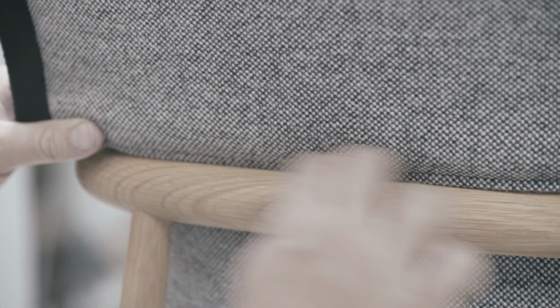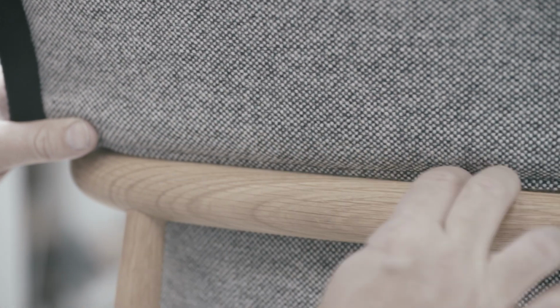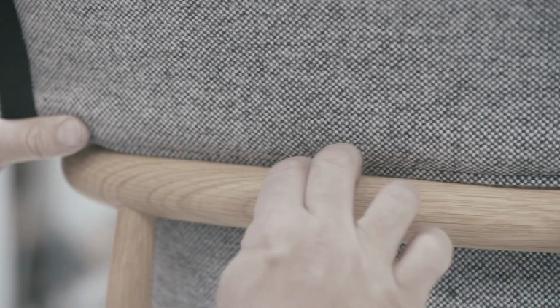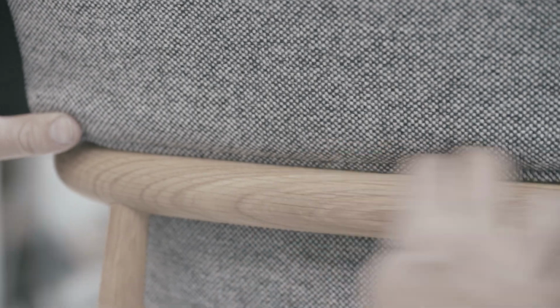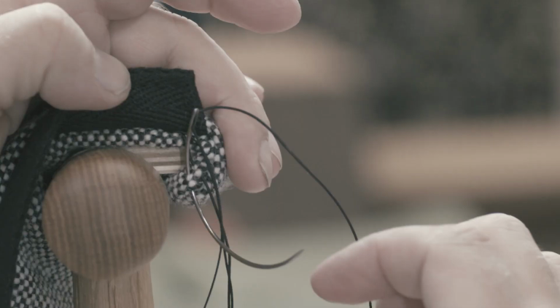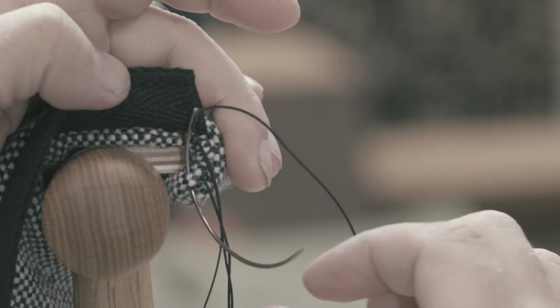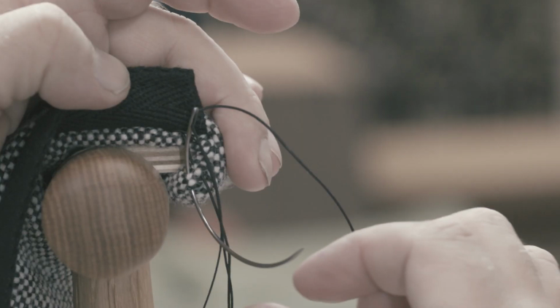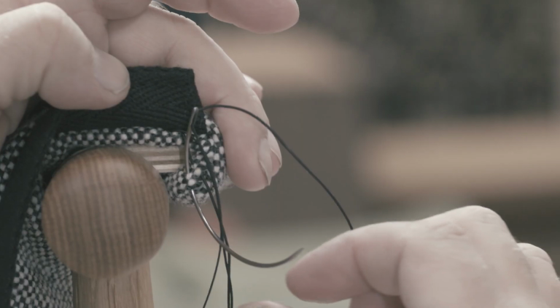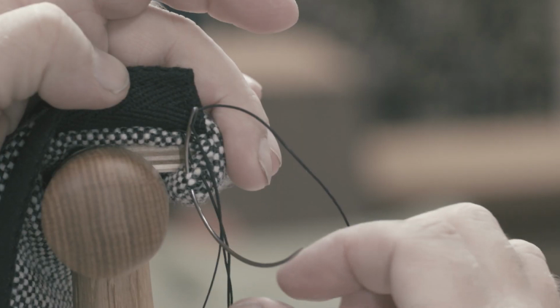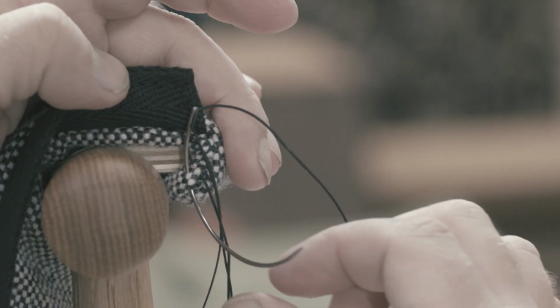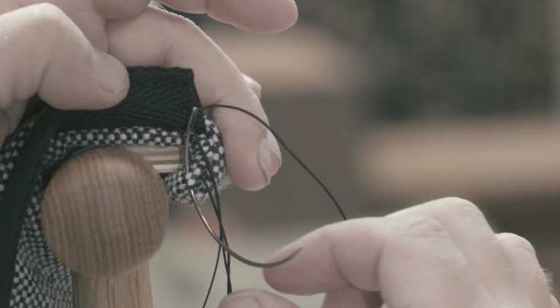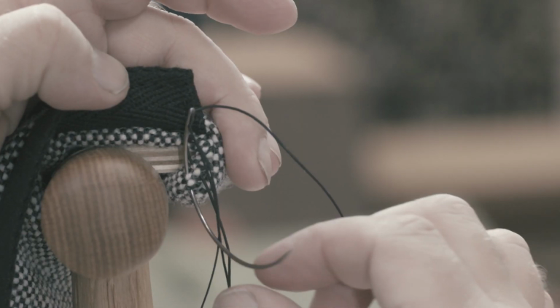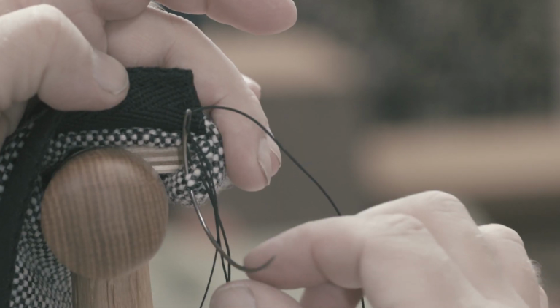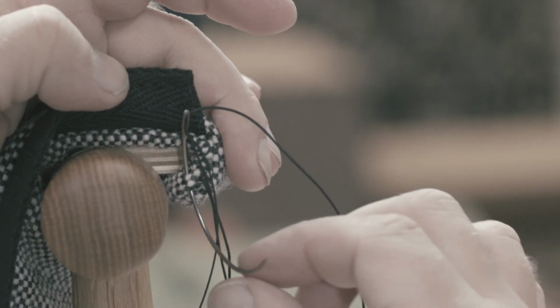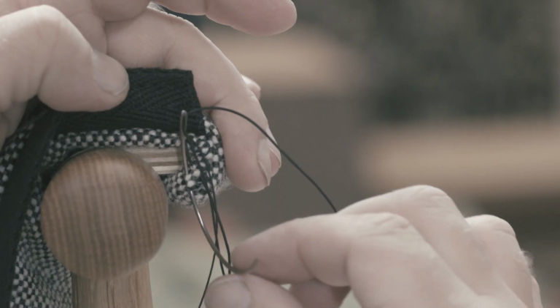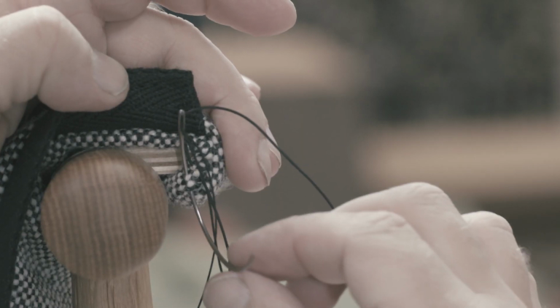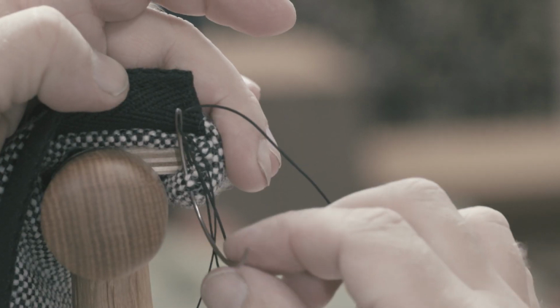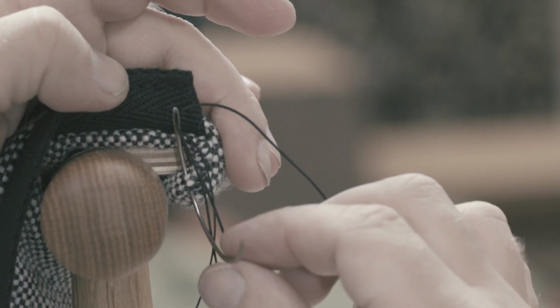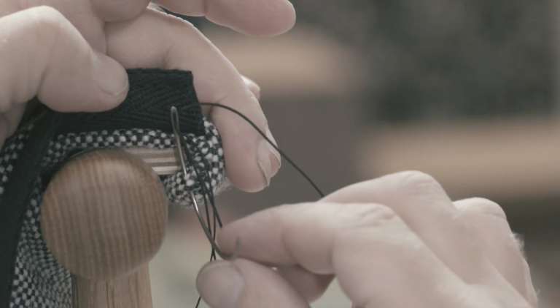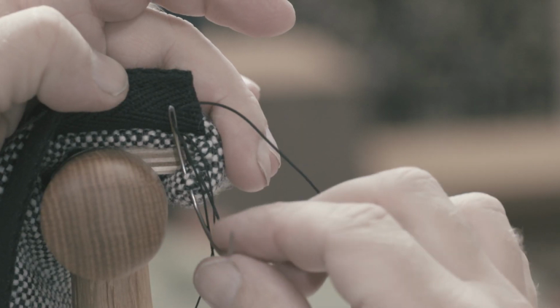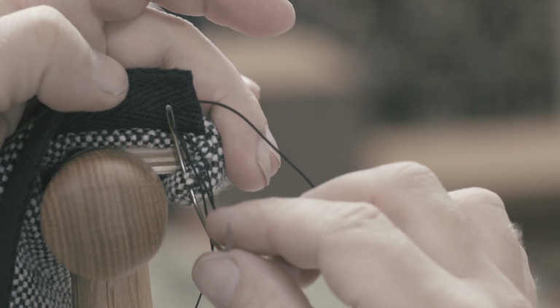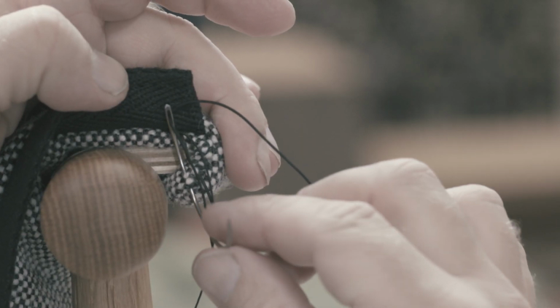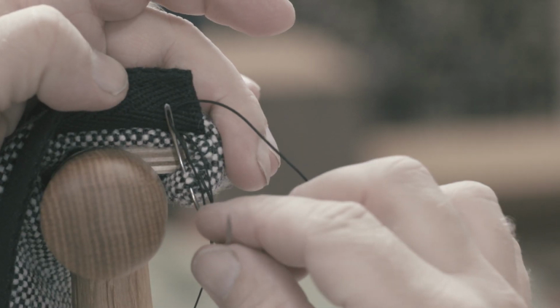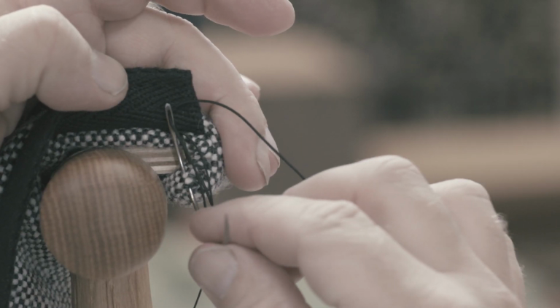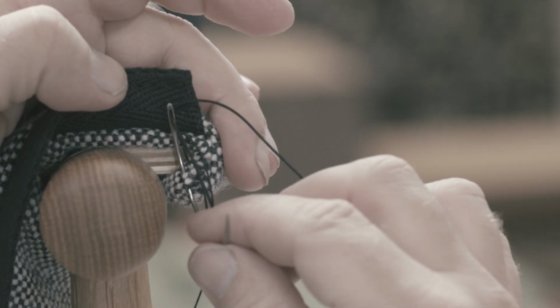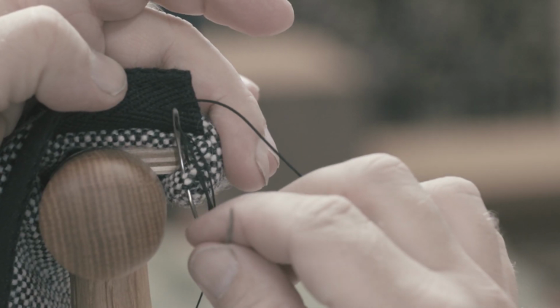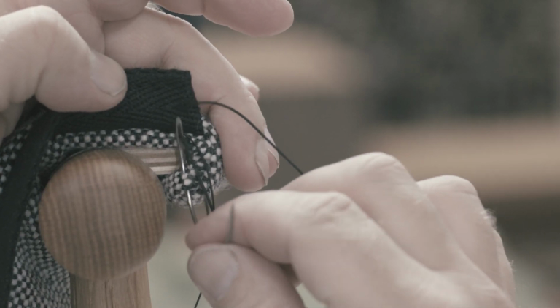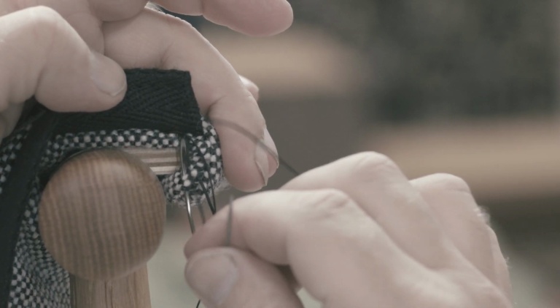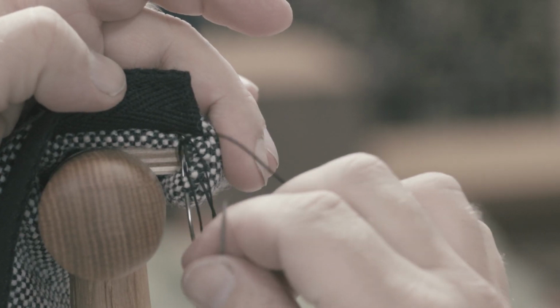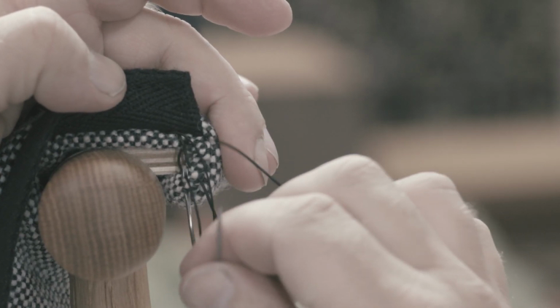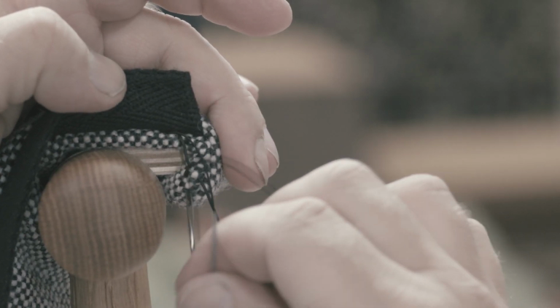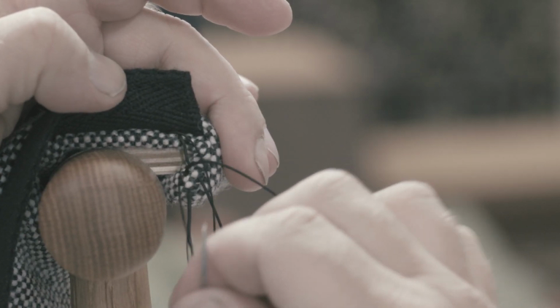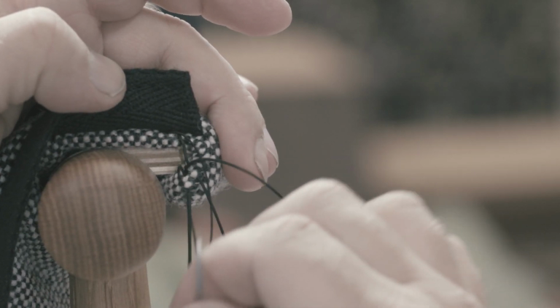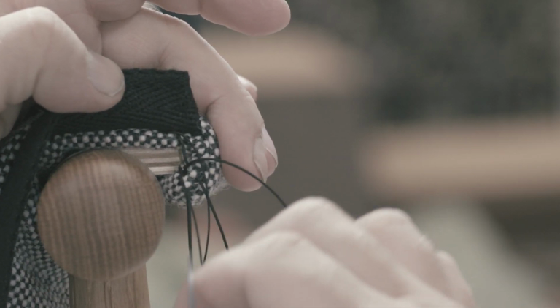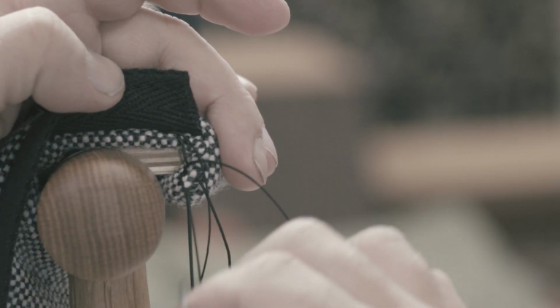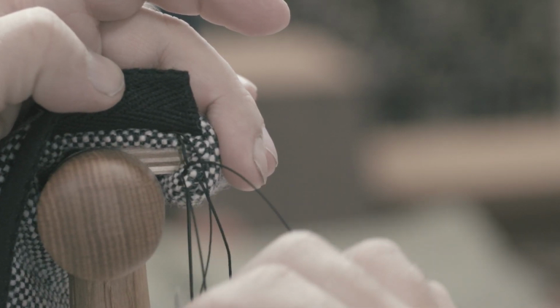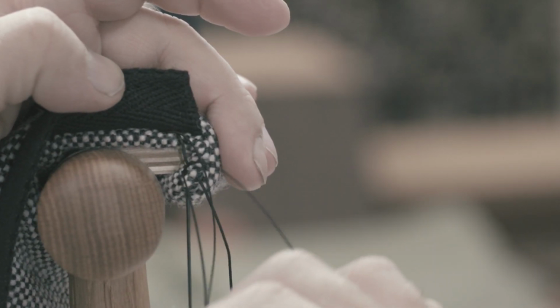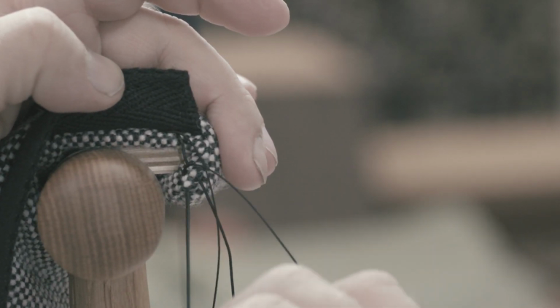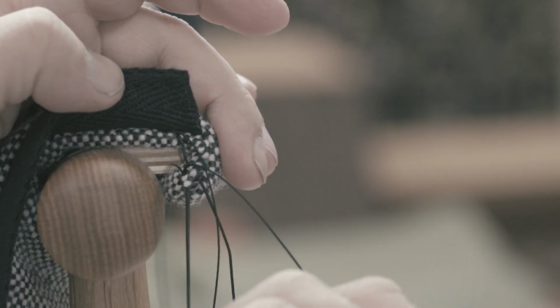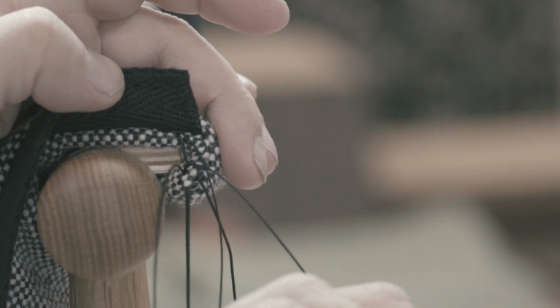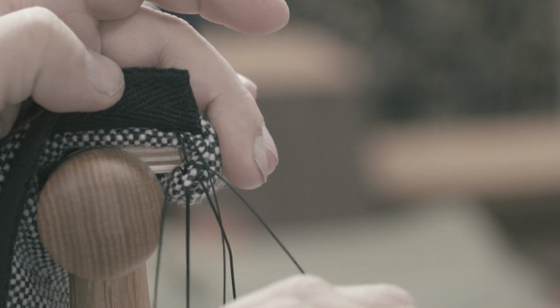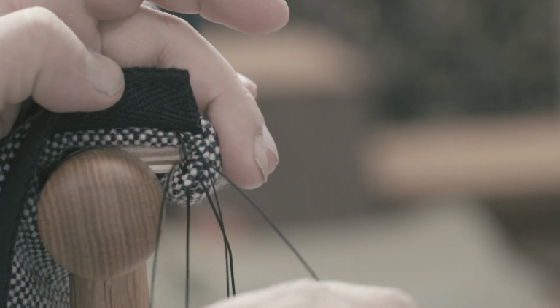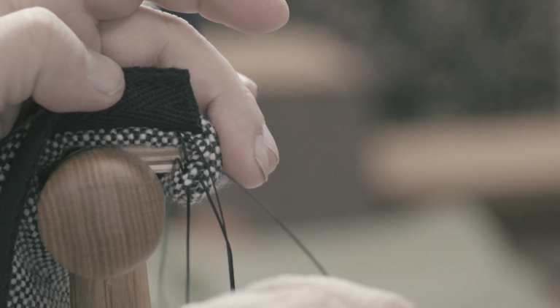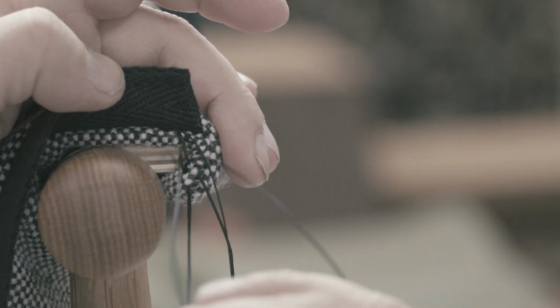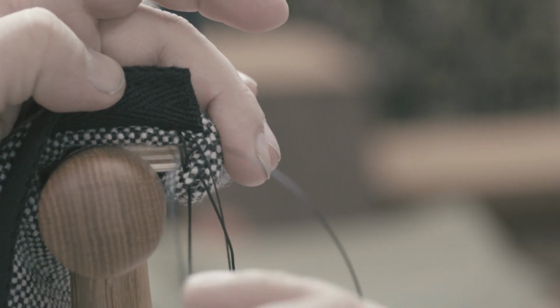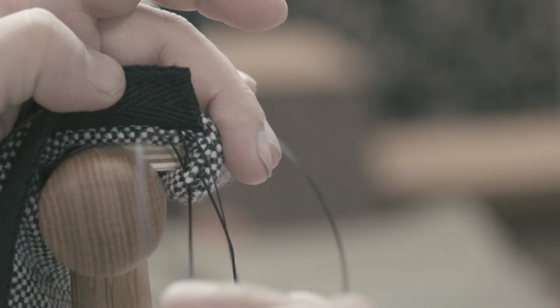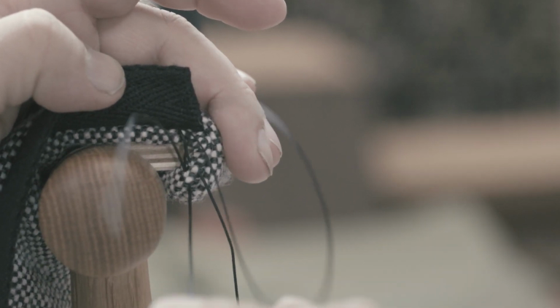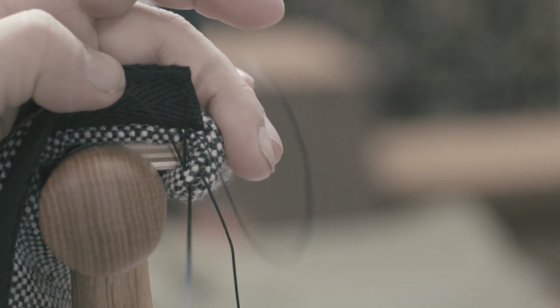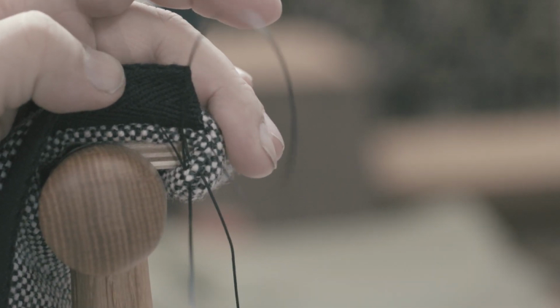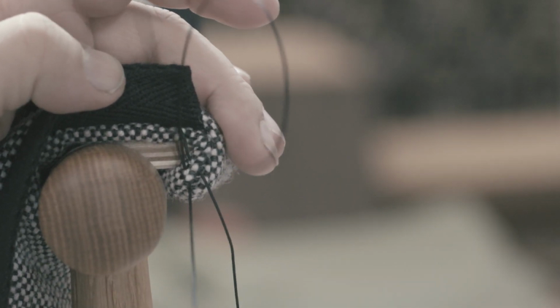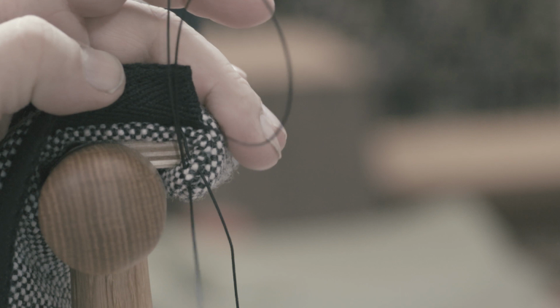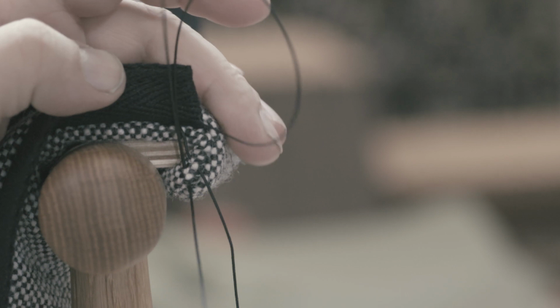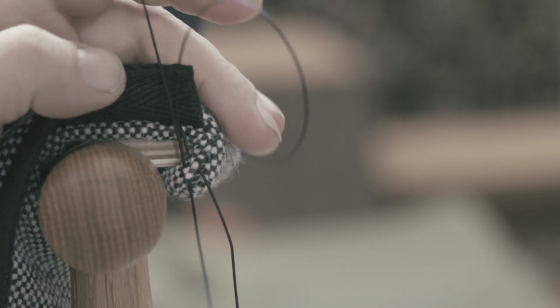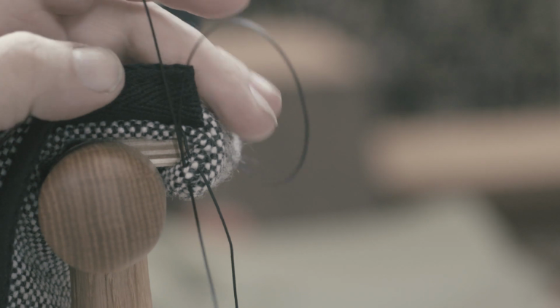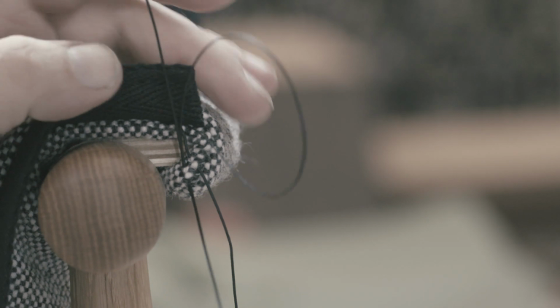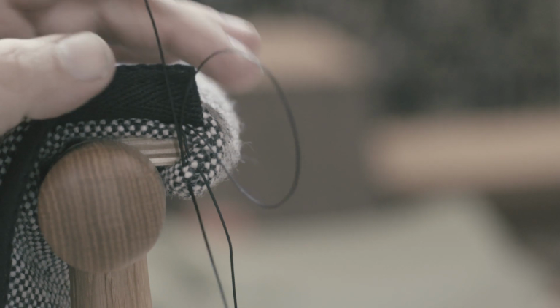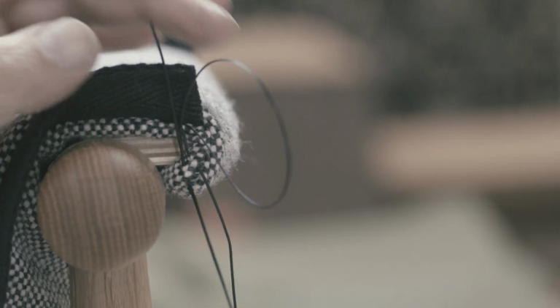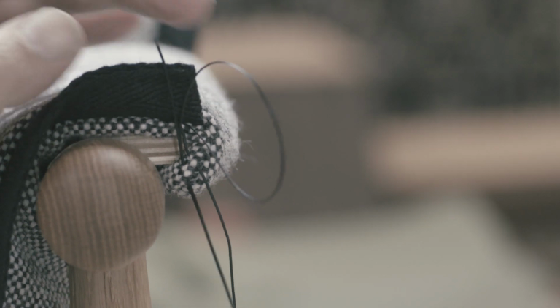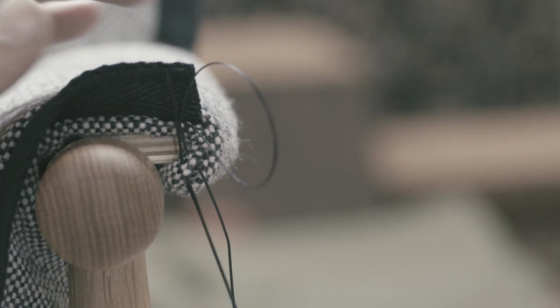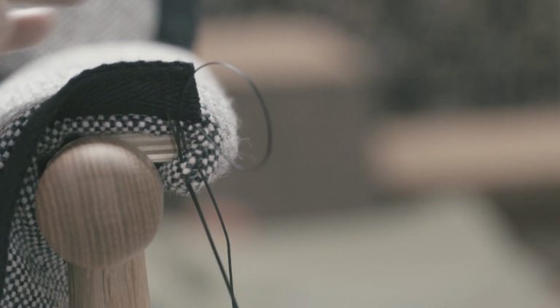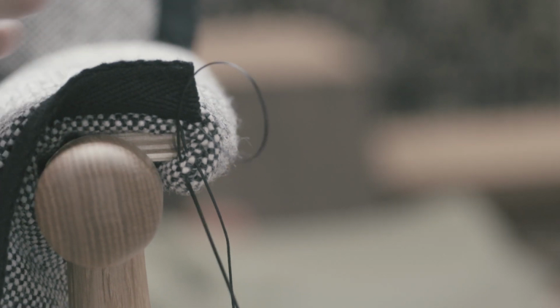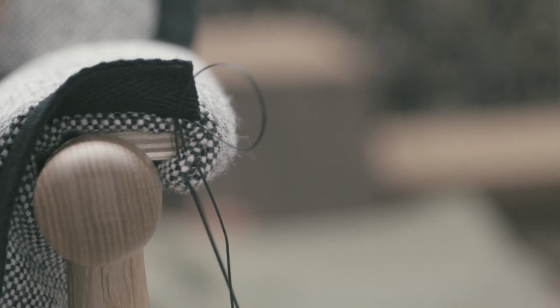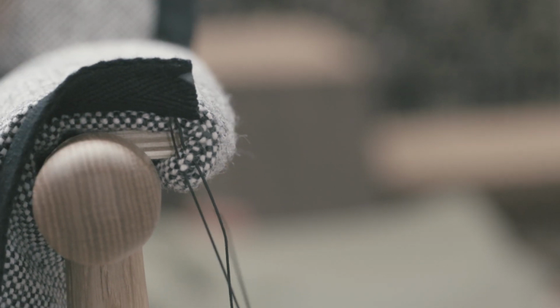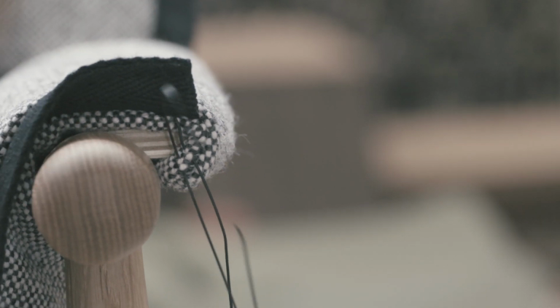The Embrace chair, a reinterpretation of the classic dining chair, is soft, snug and inviting.